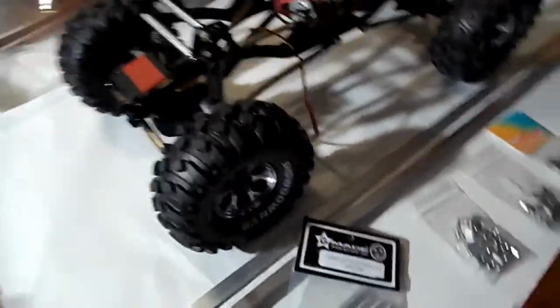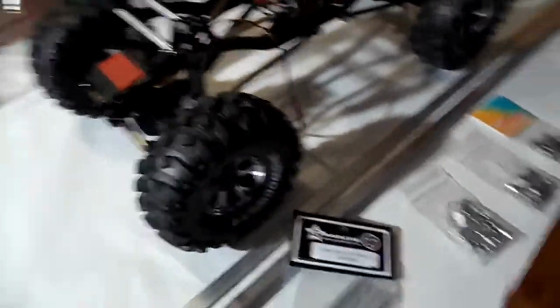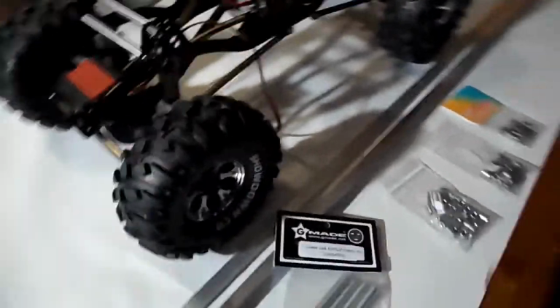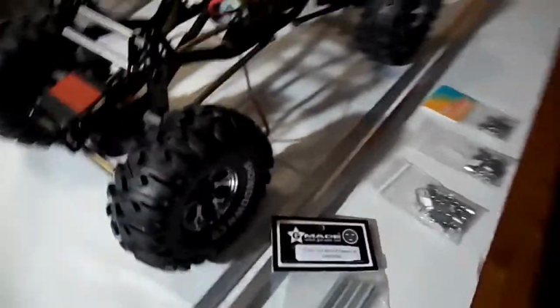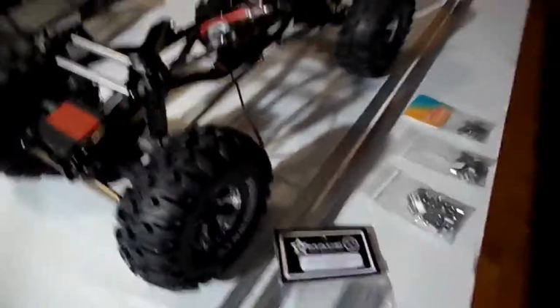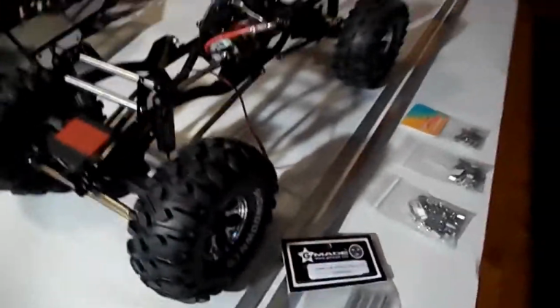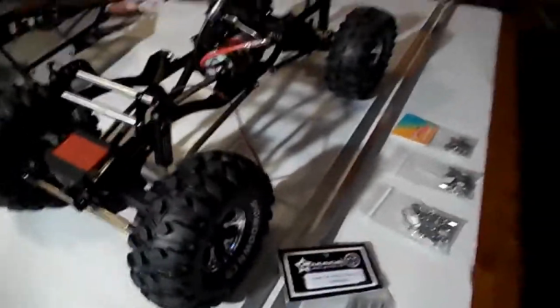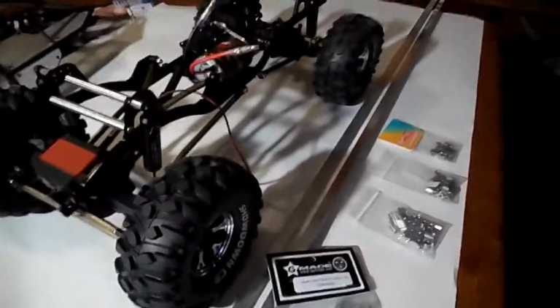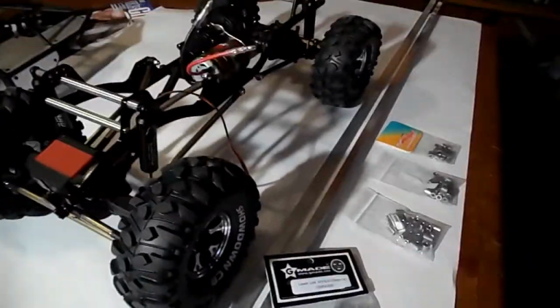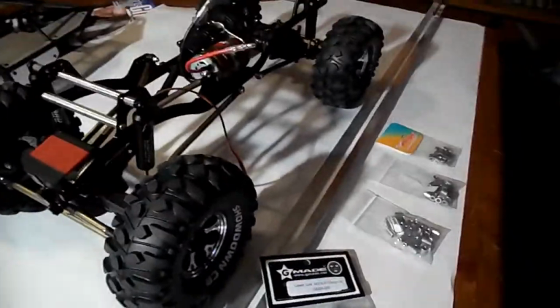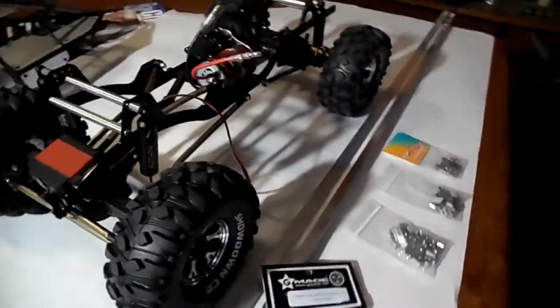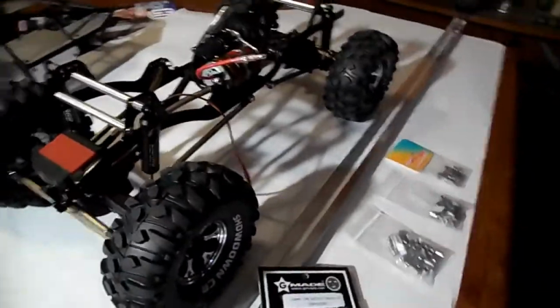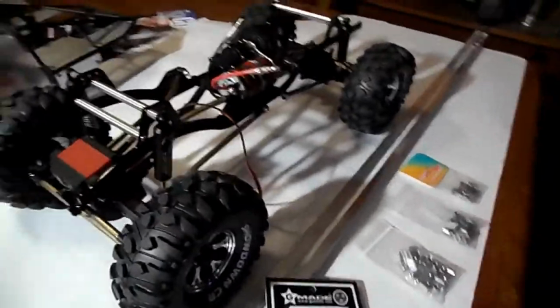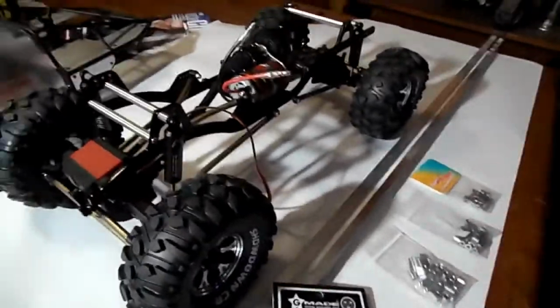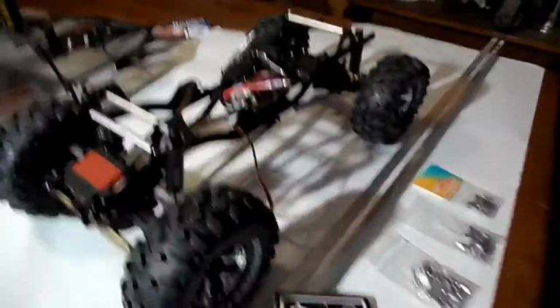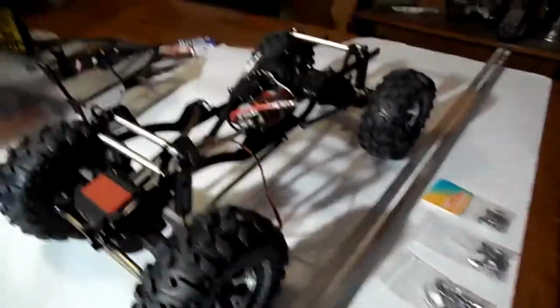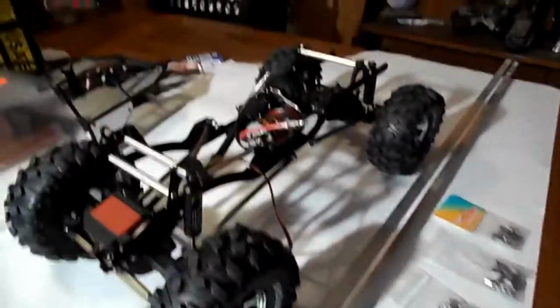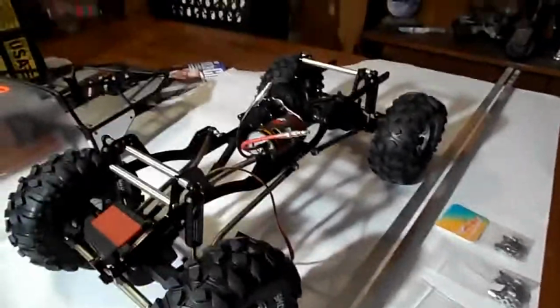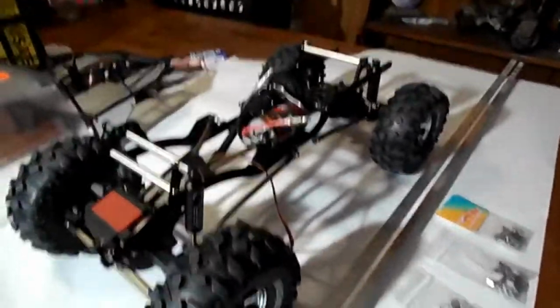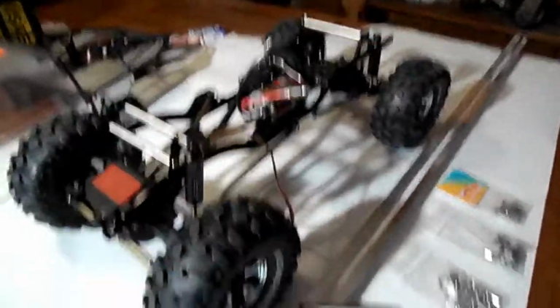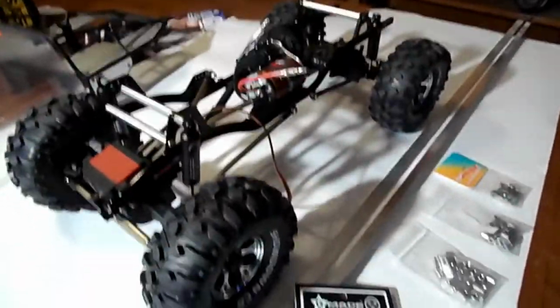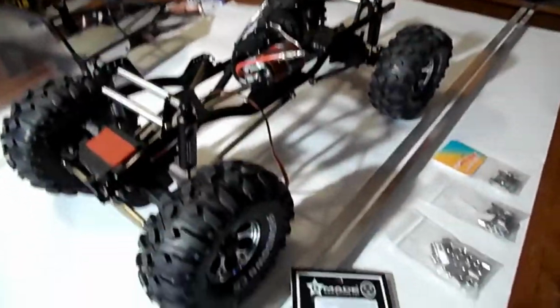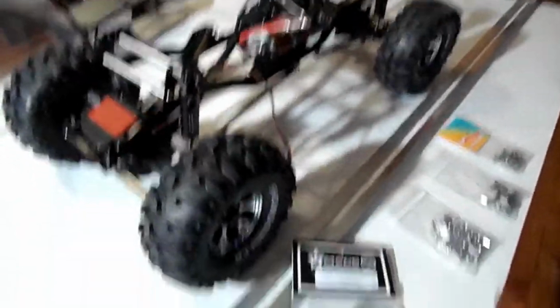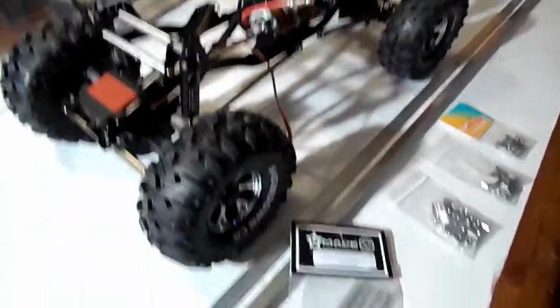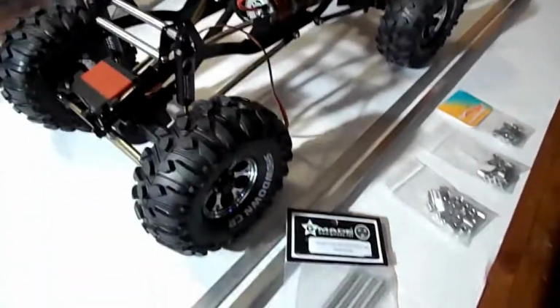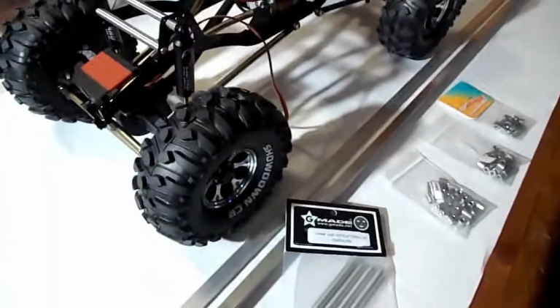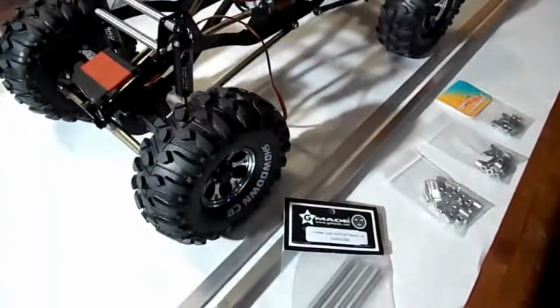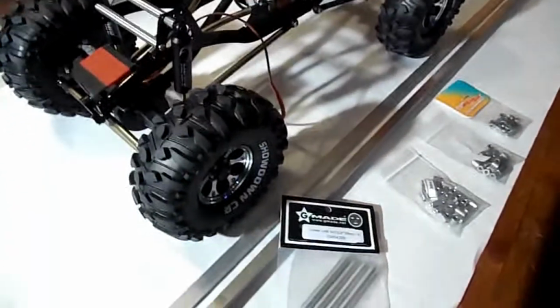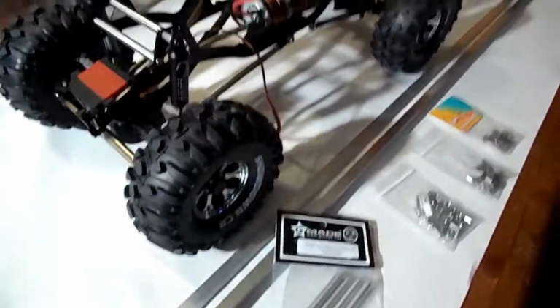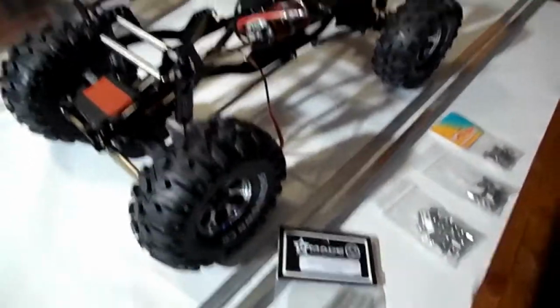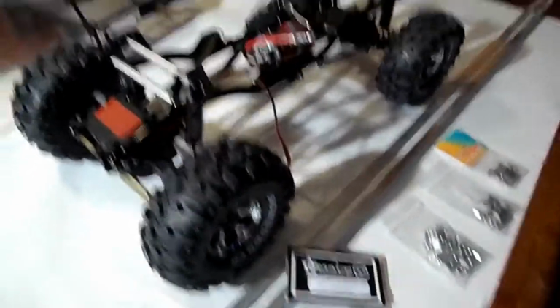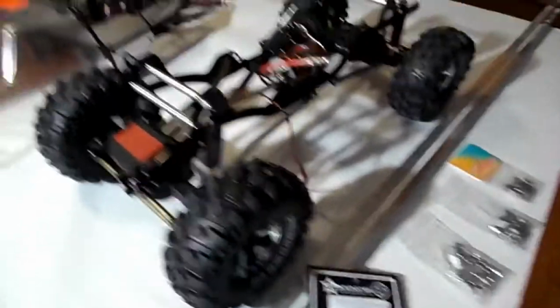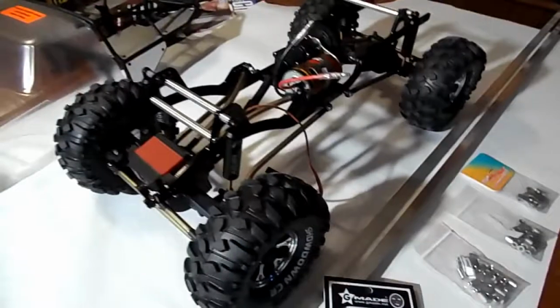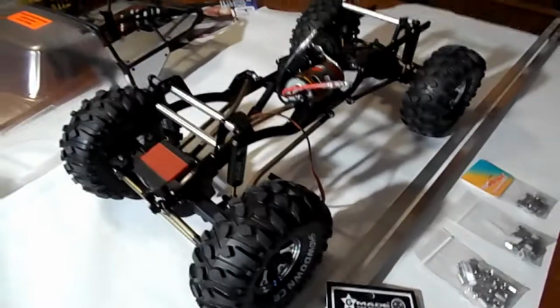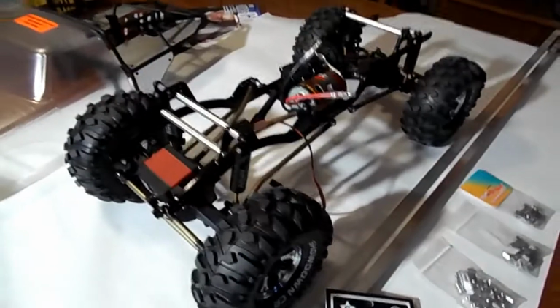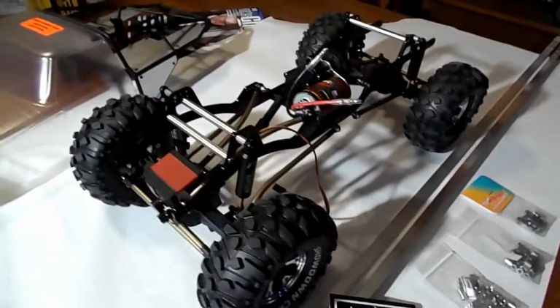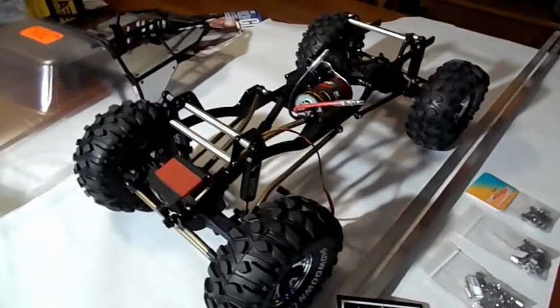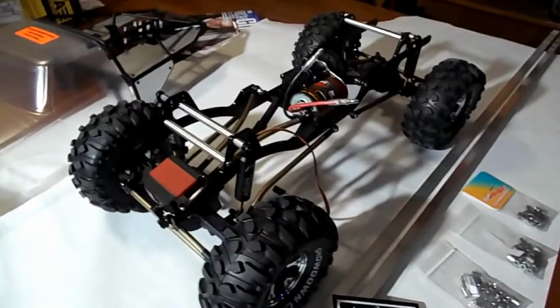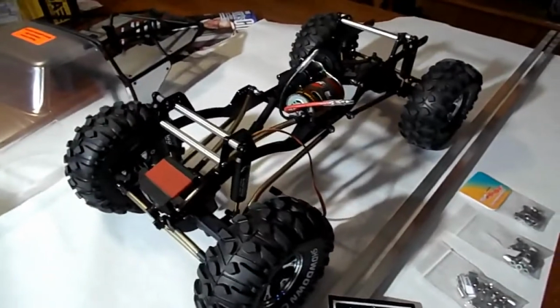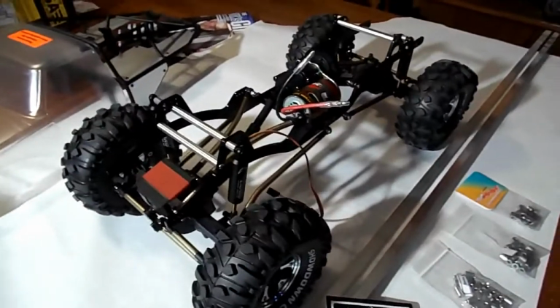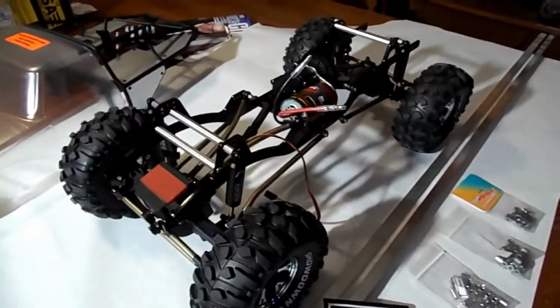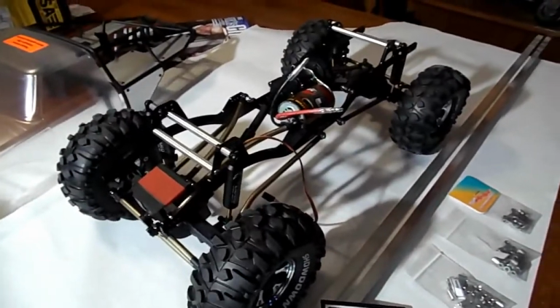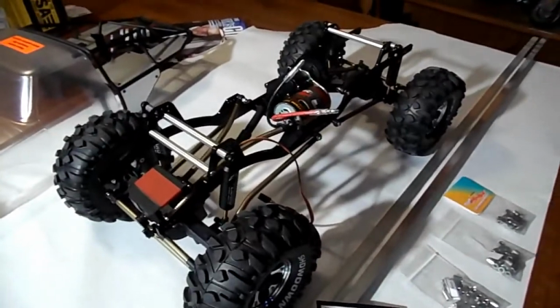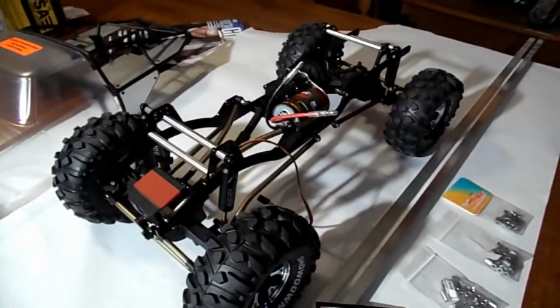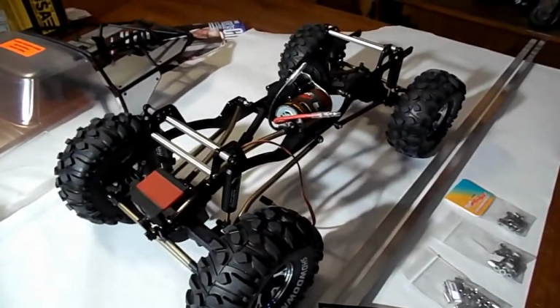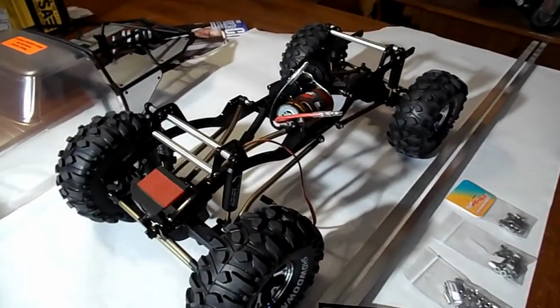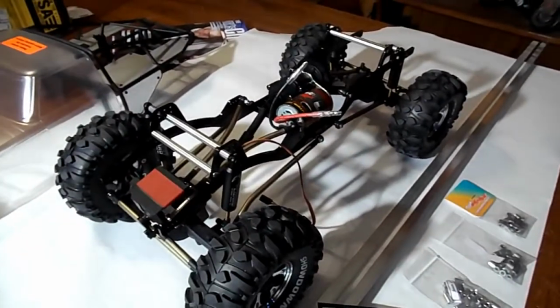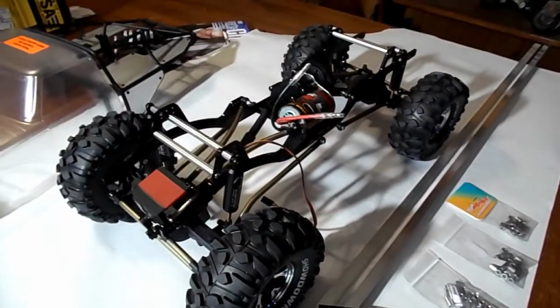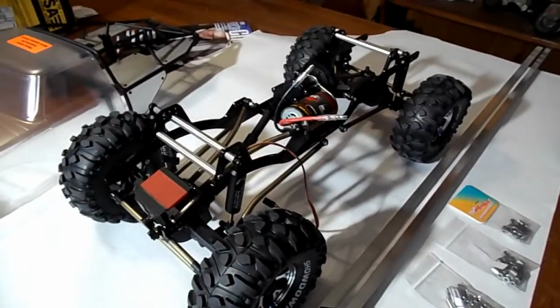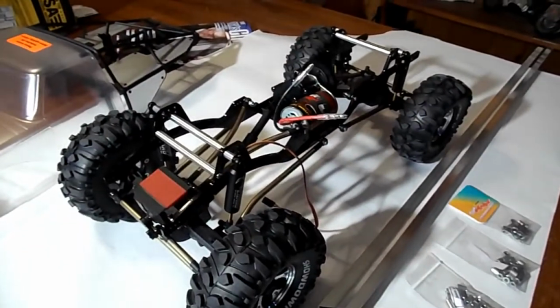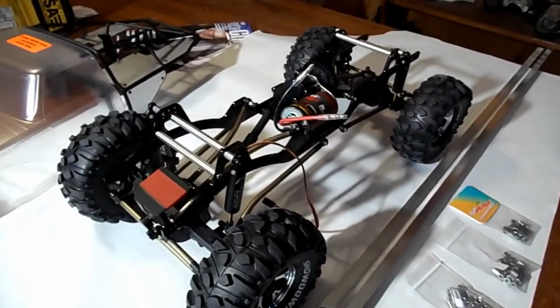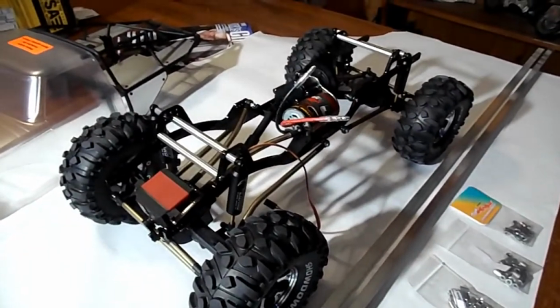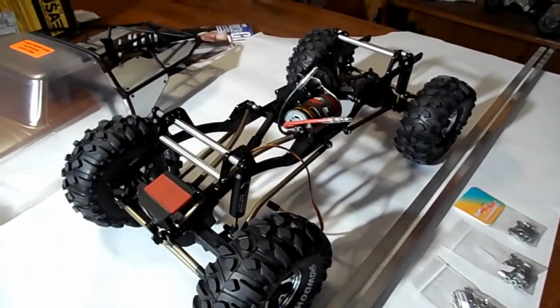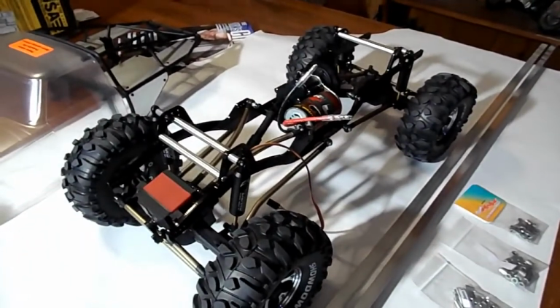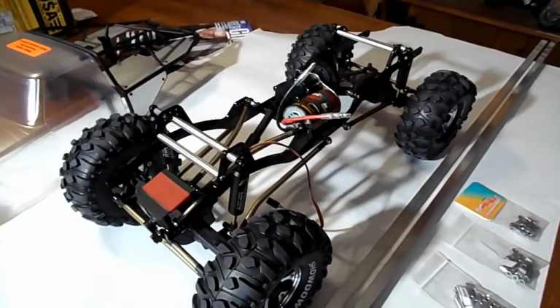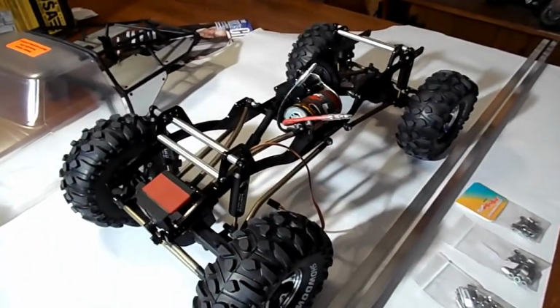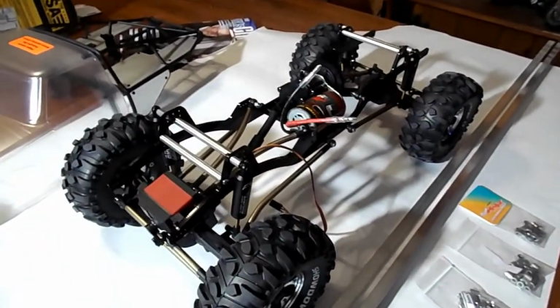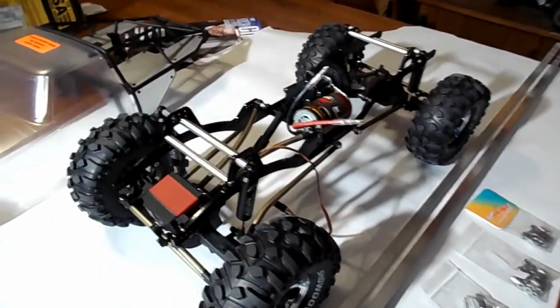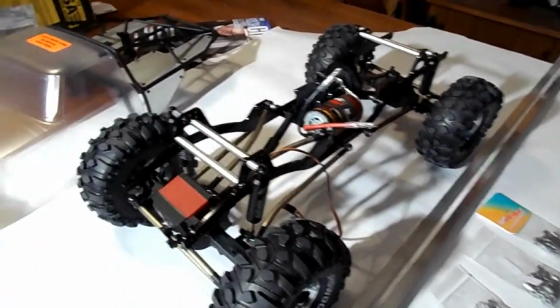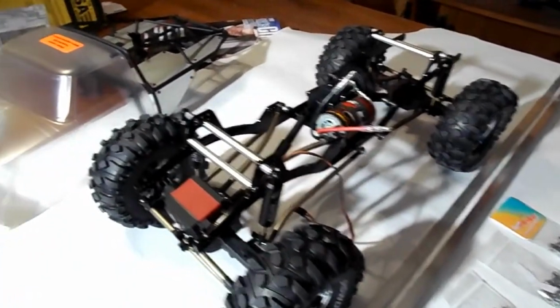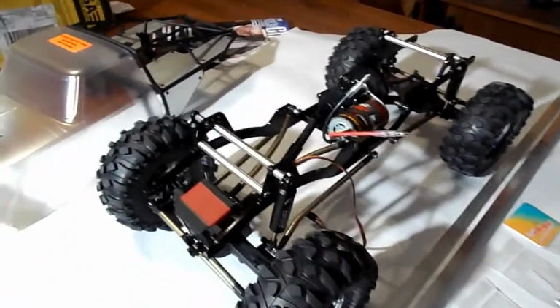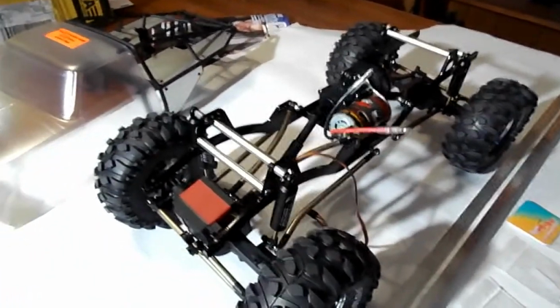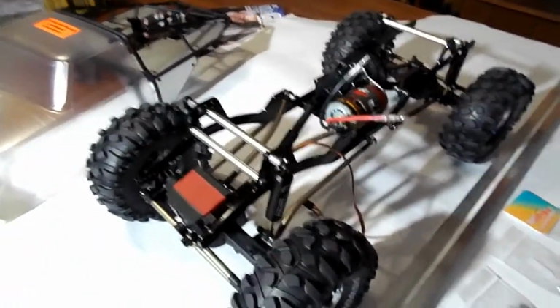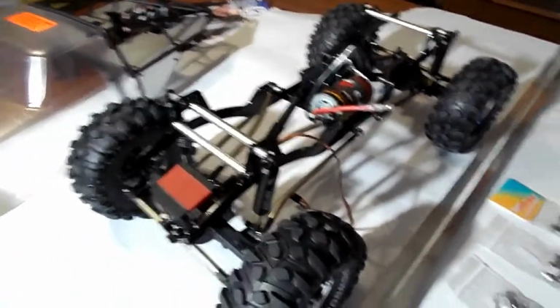G-Made Komodo 78mm links — I got those. They're going to do just what I wanted them to do.